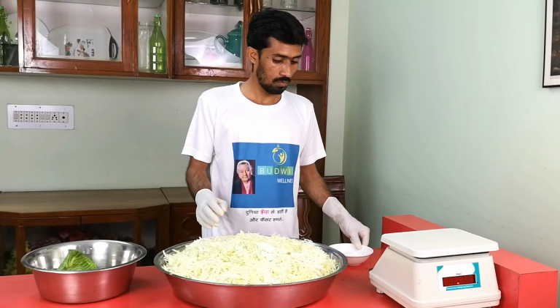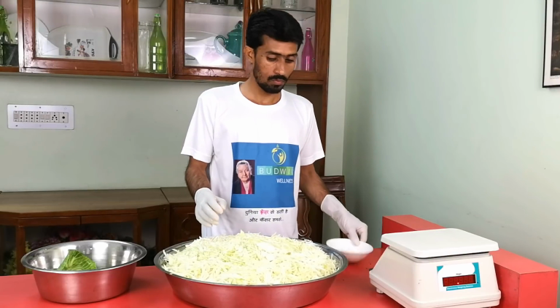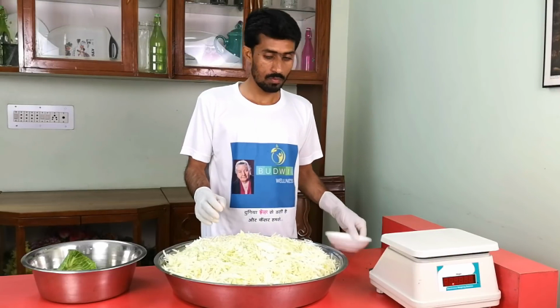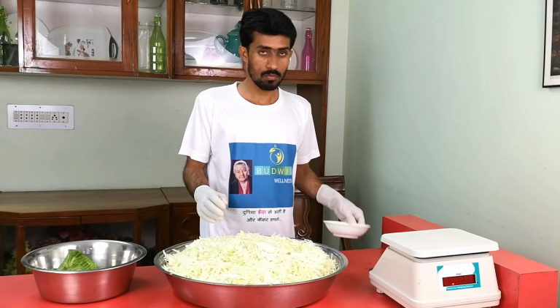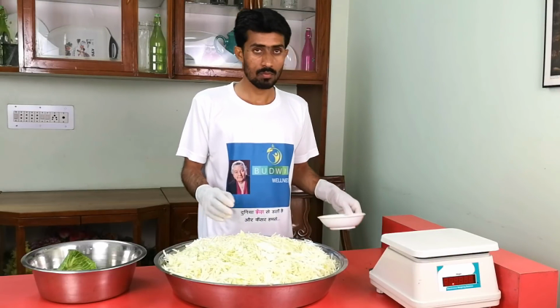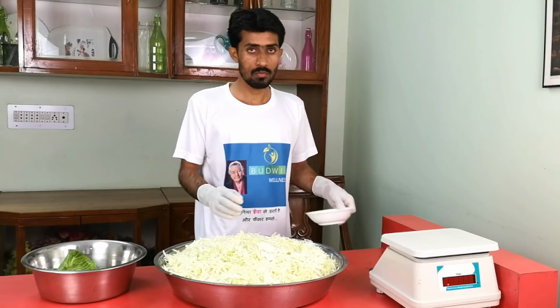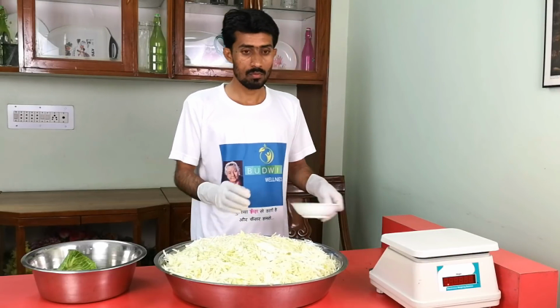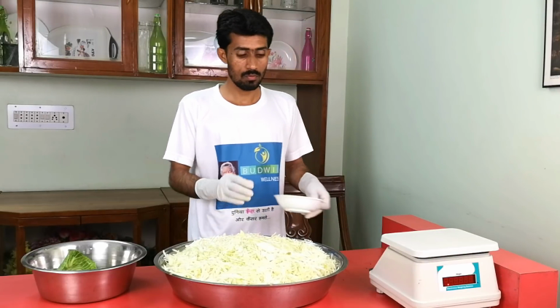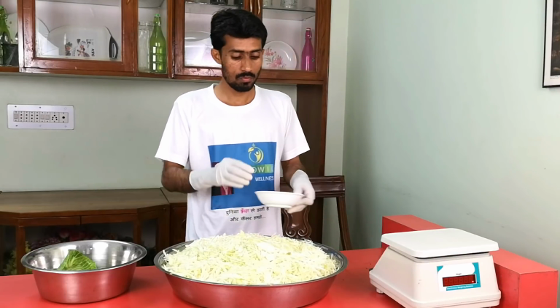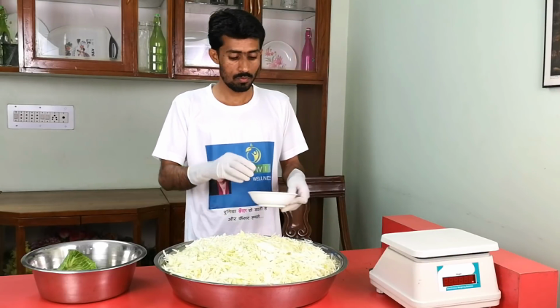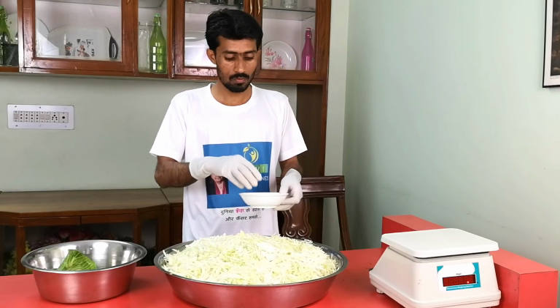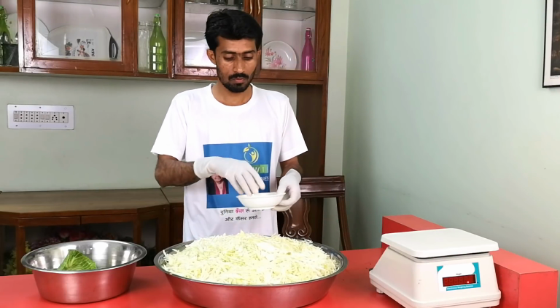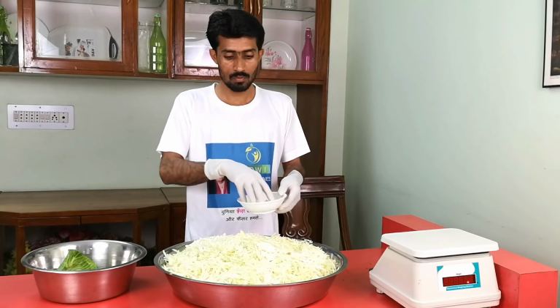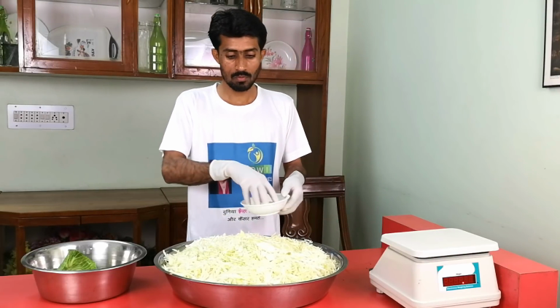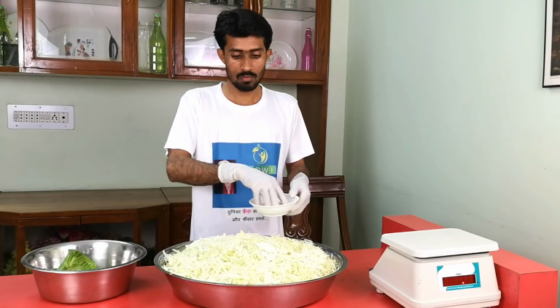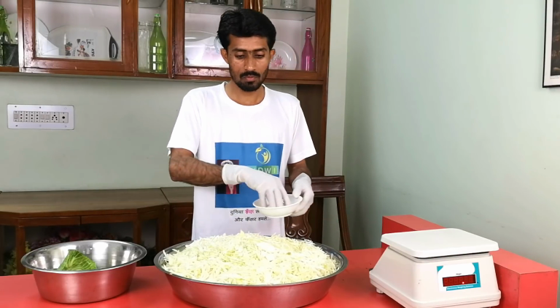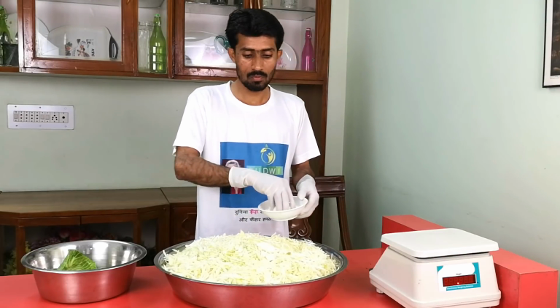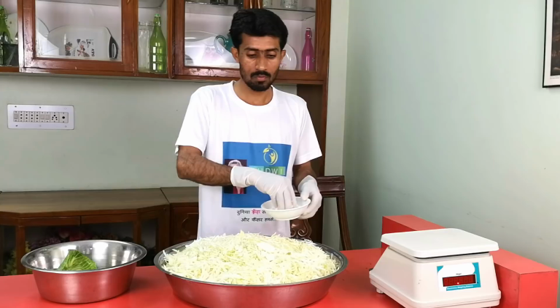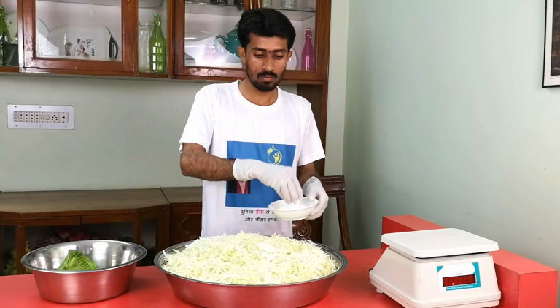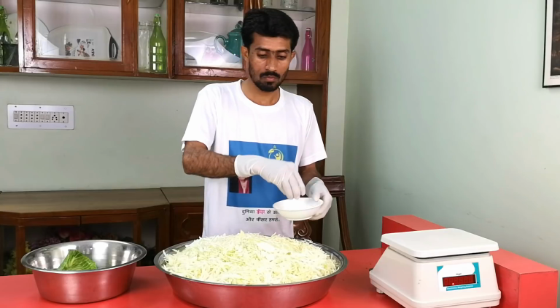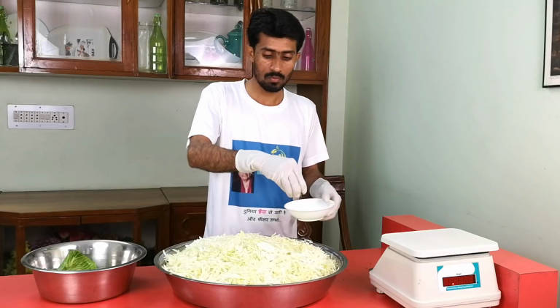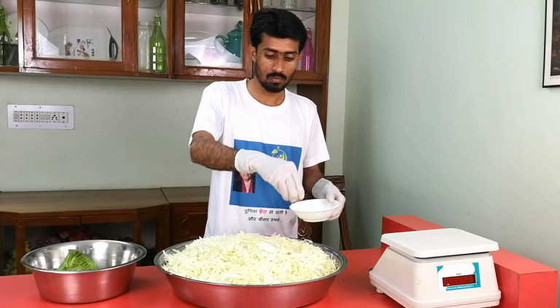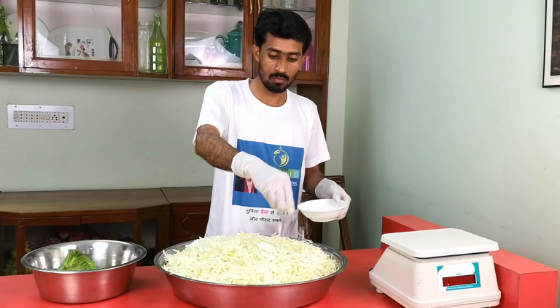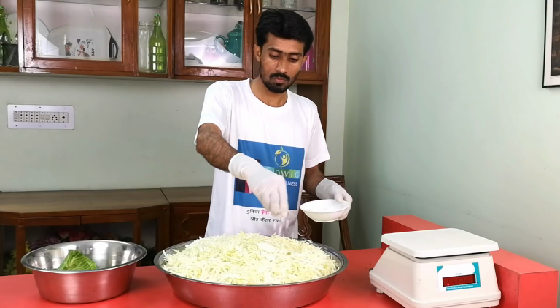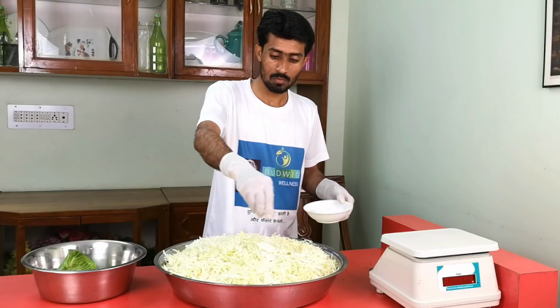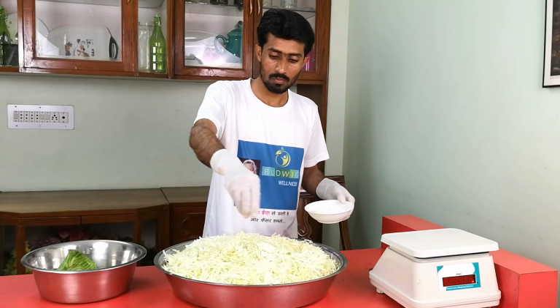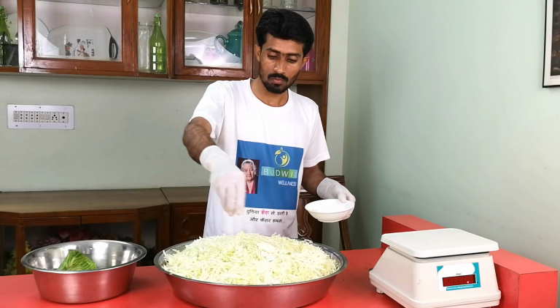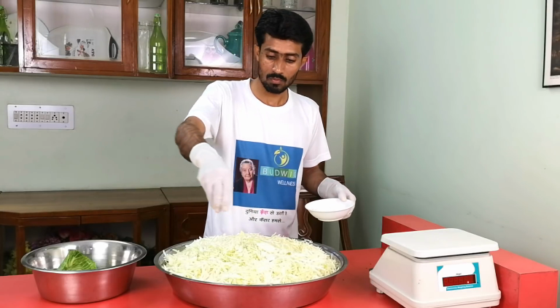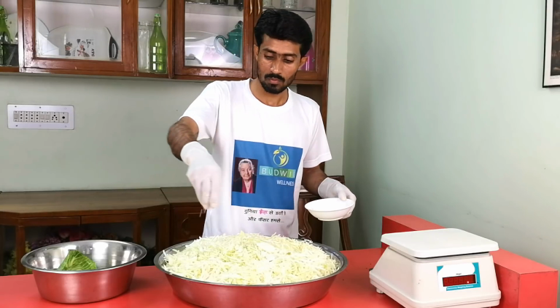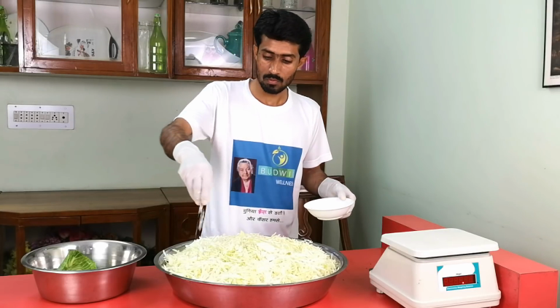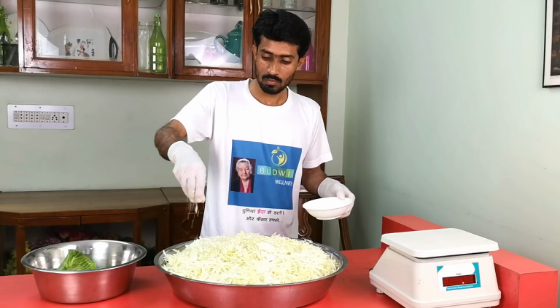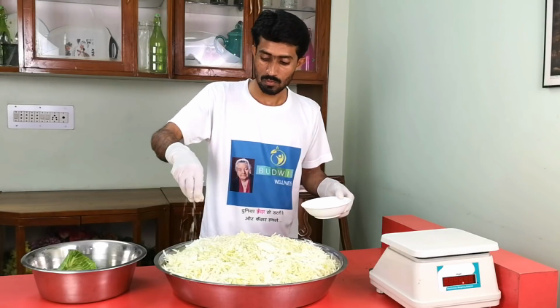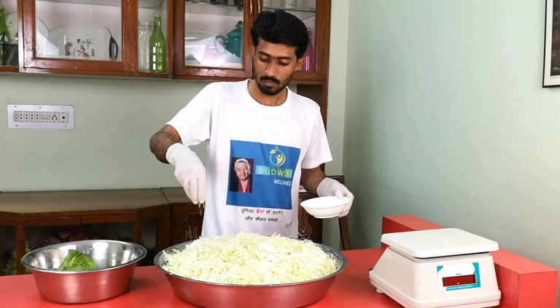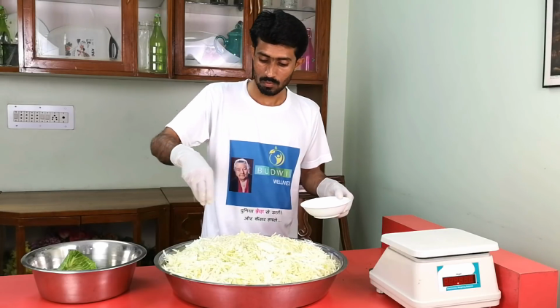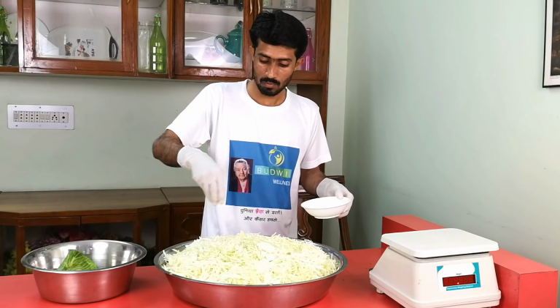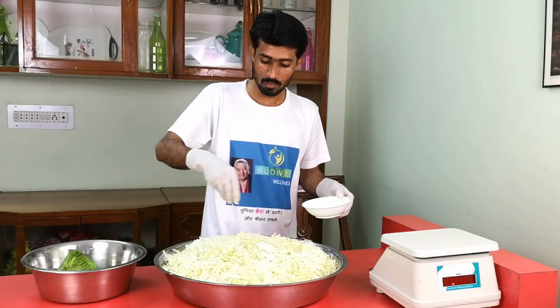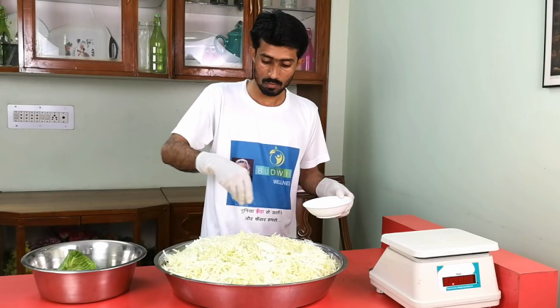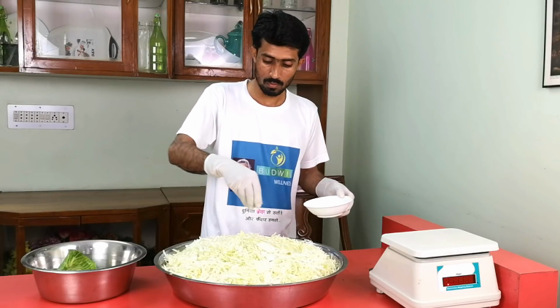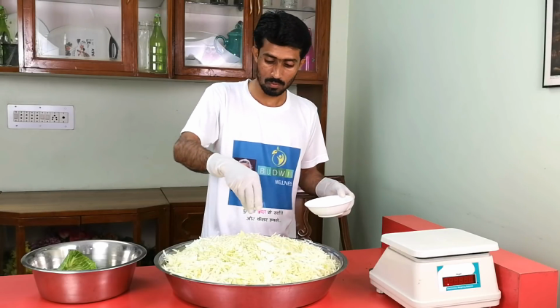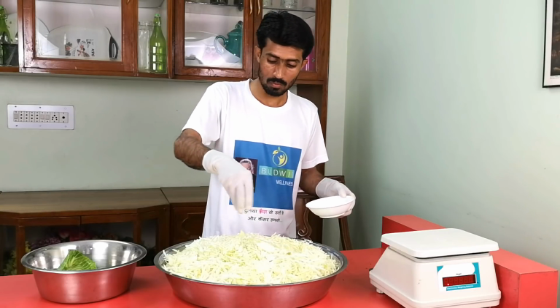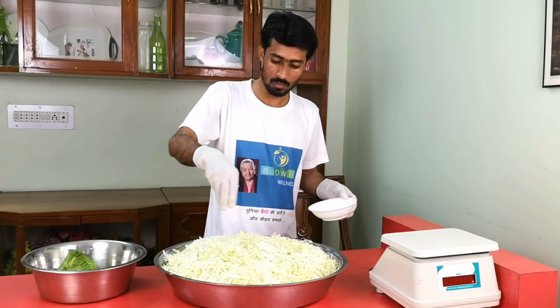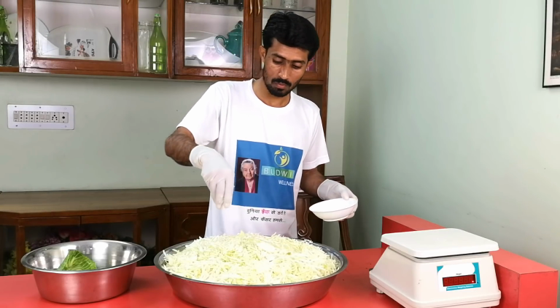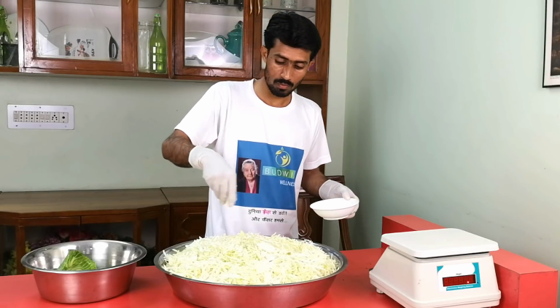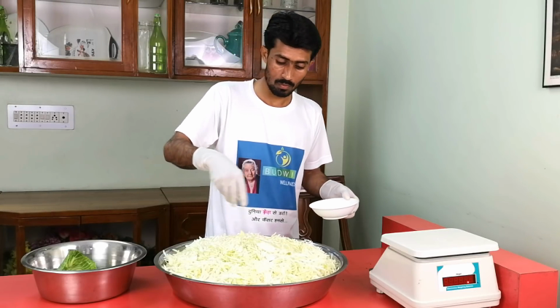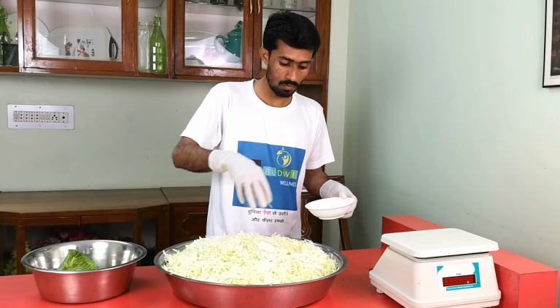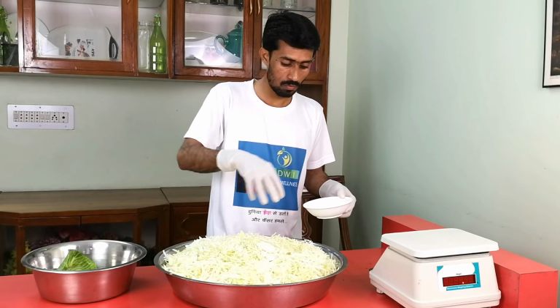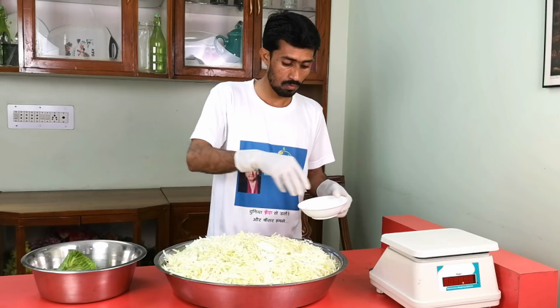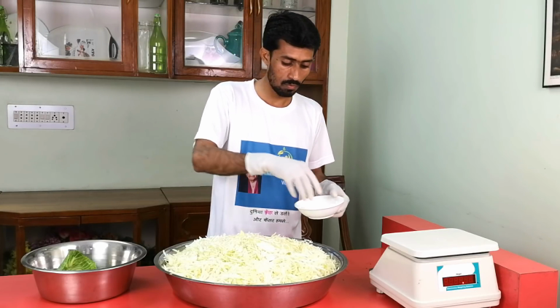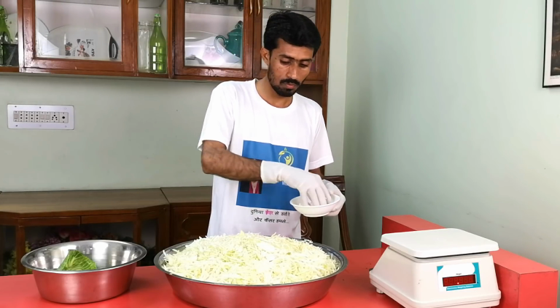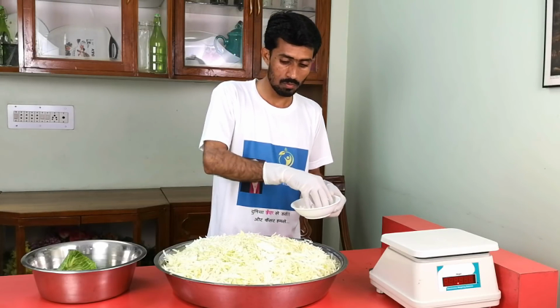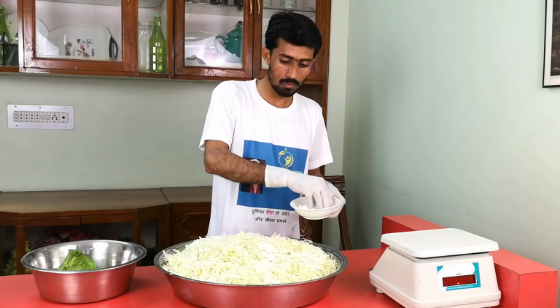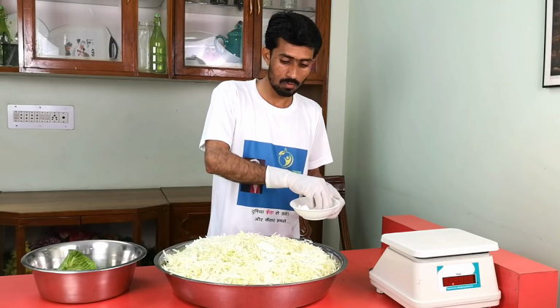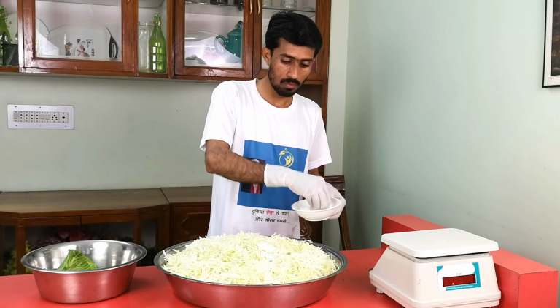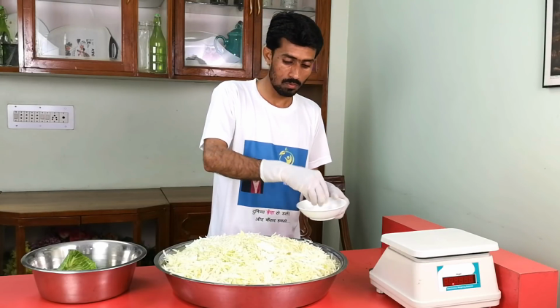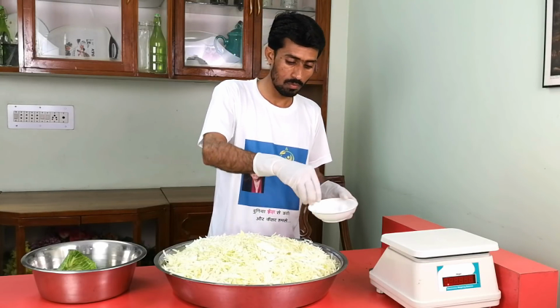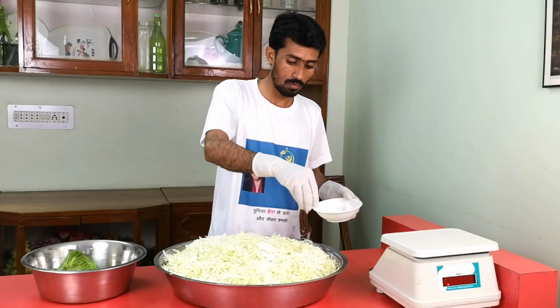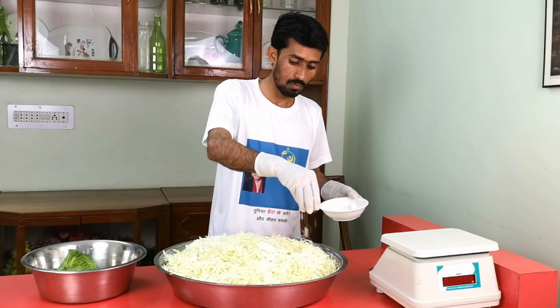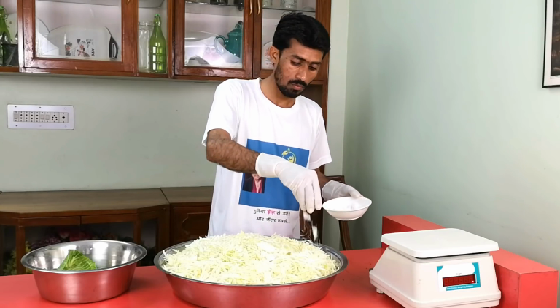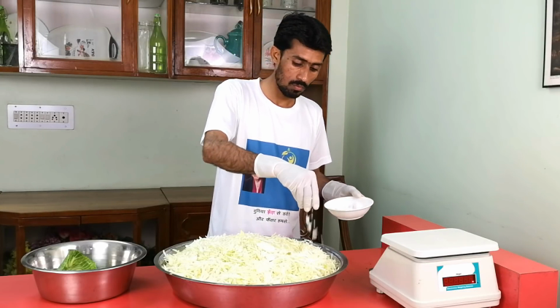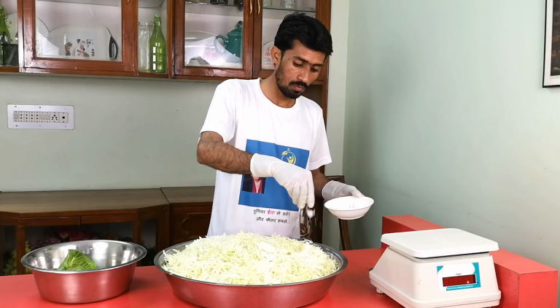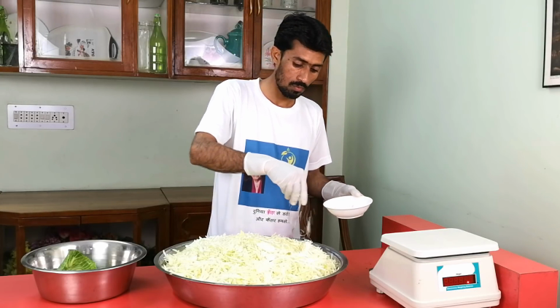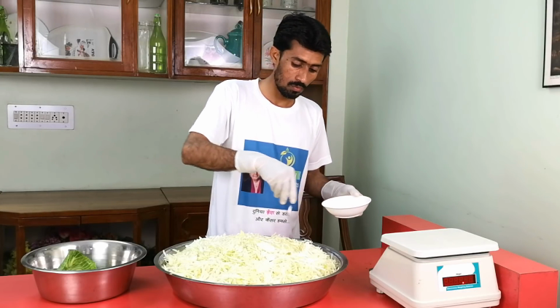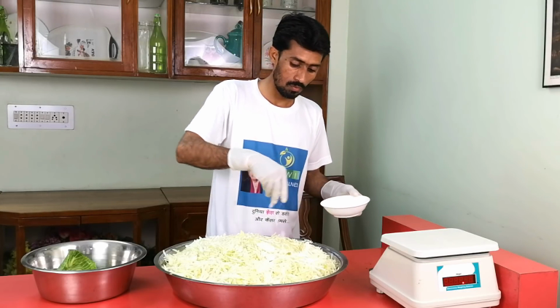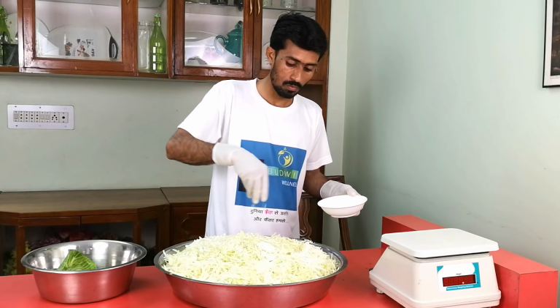Now we add the salt to the cabbage little by little — it should be distributed evenly.